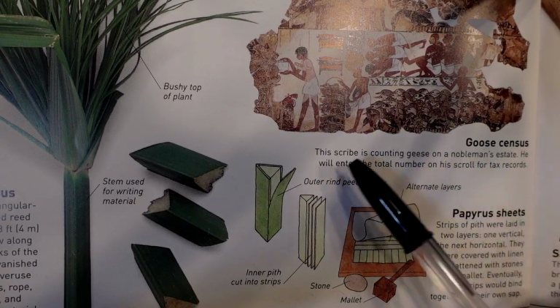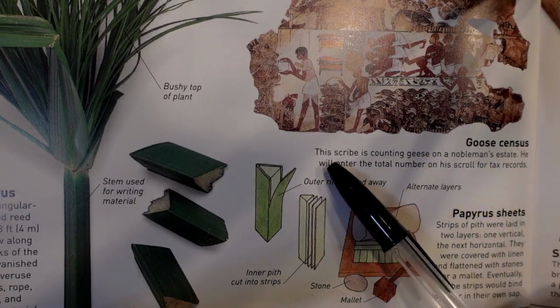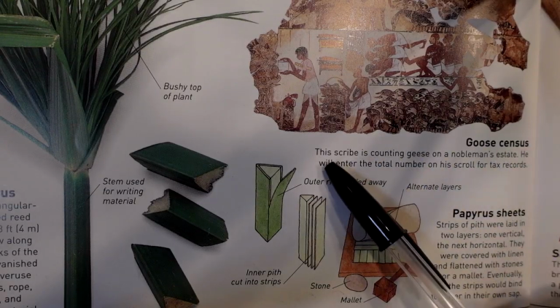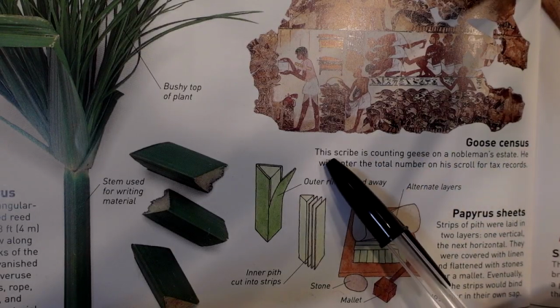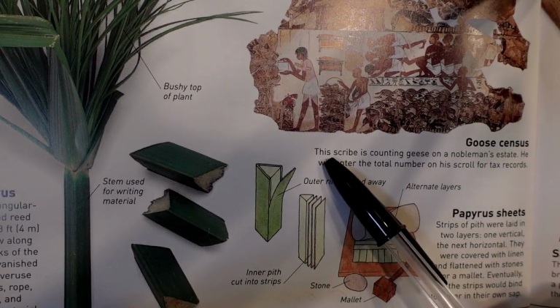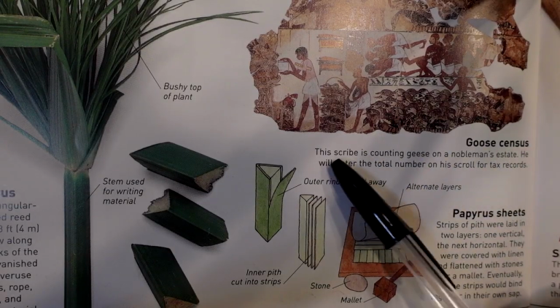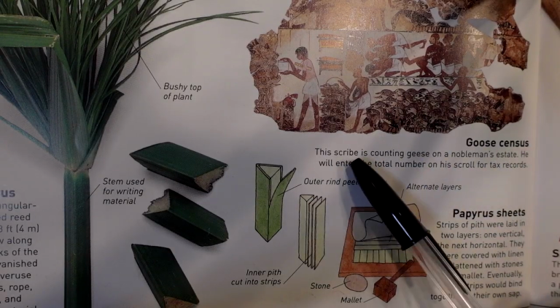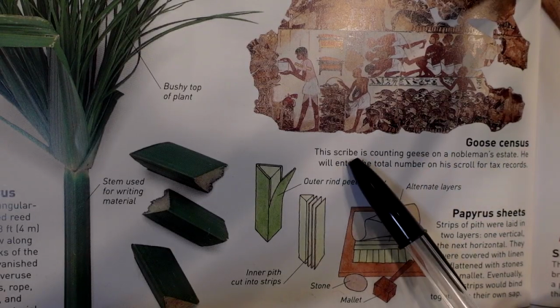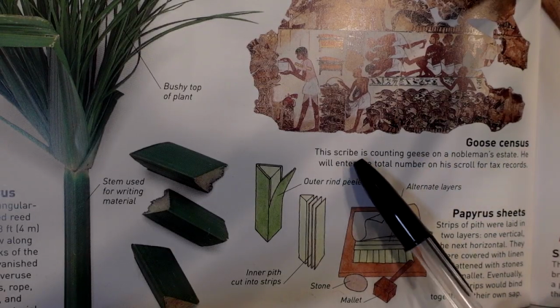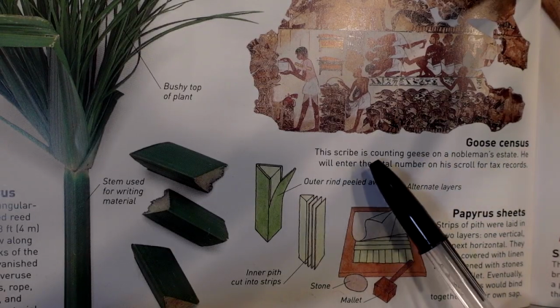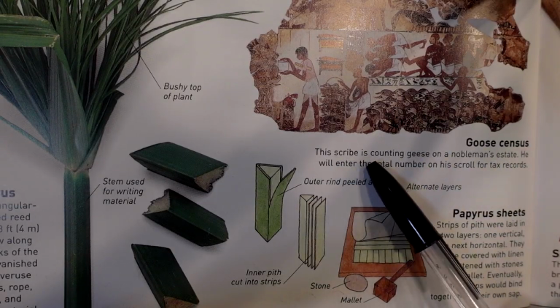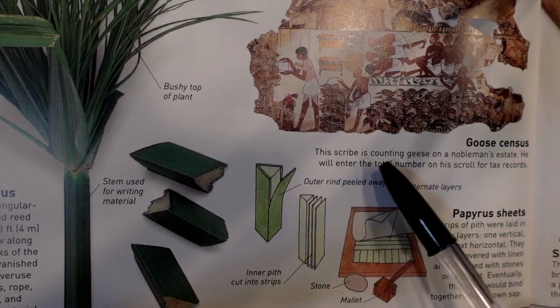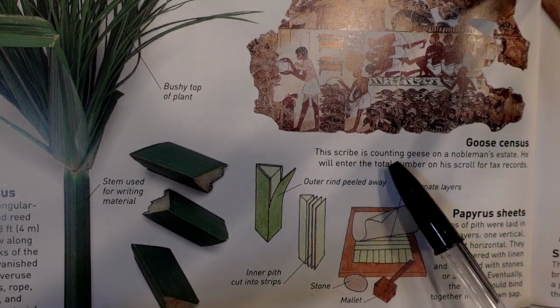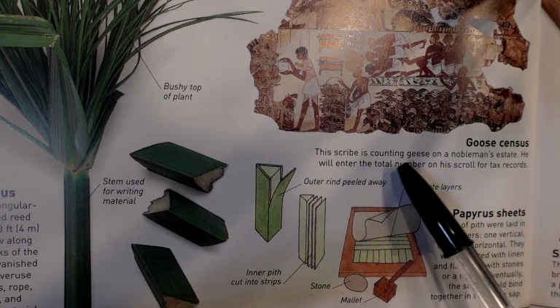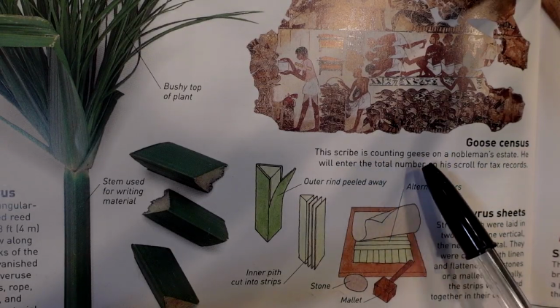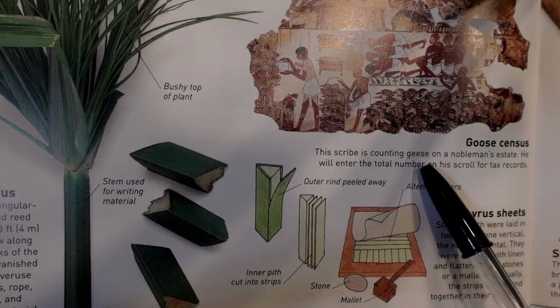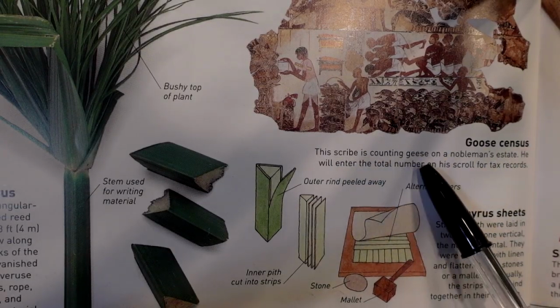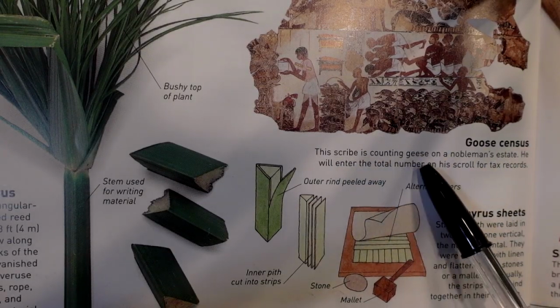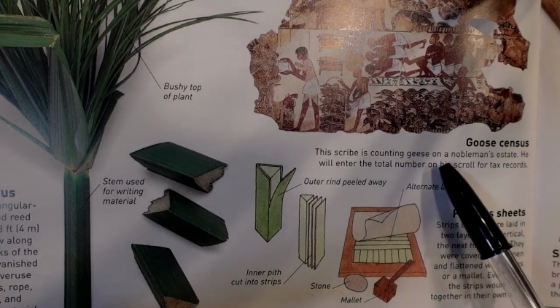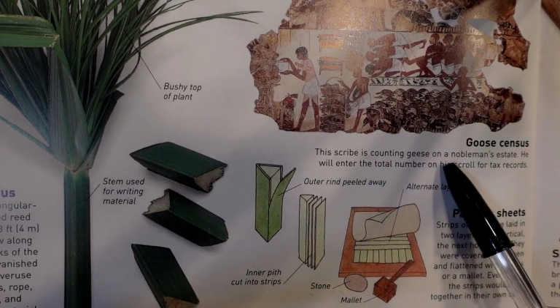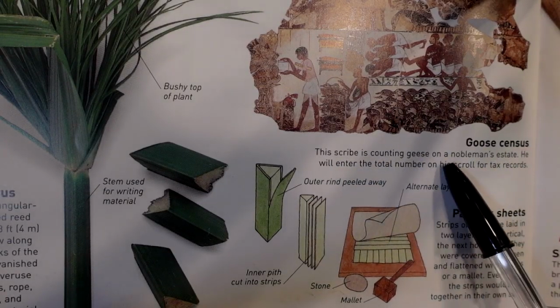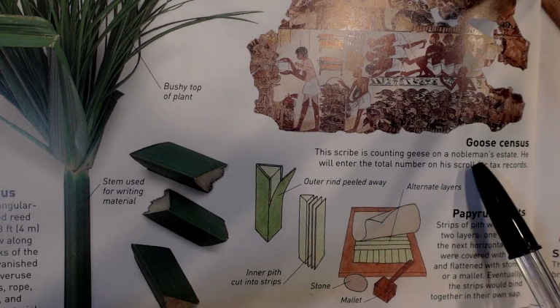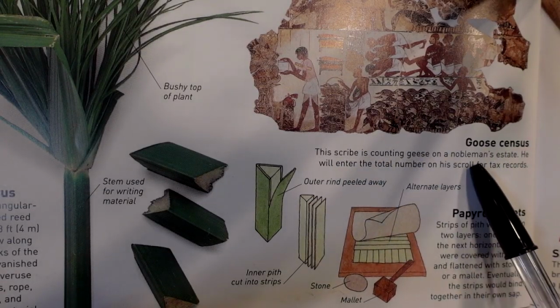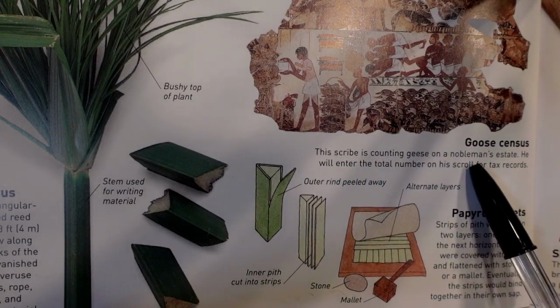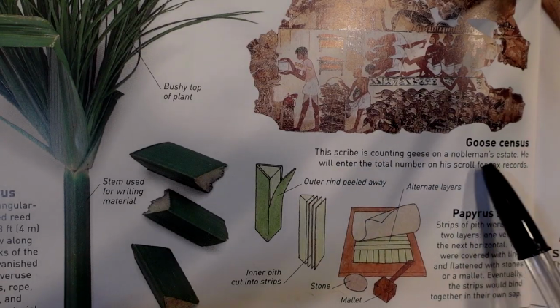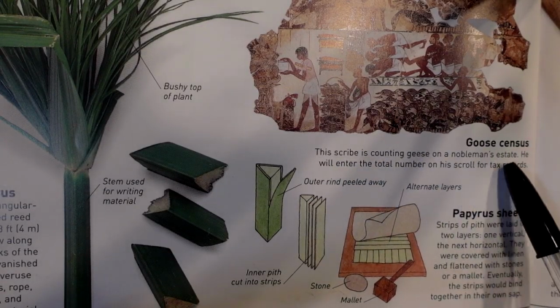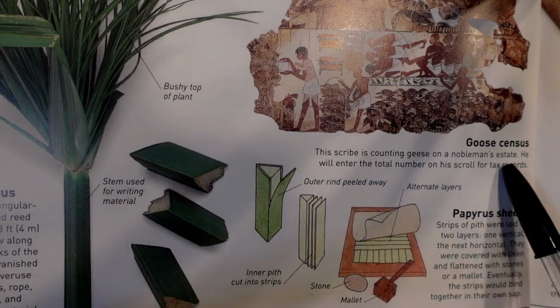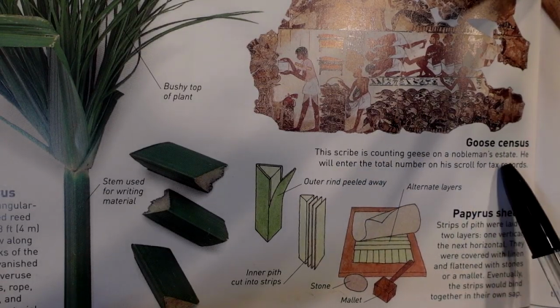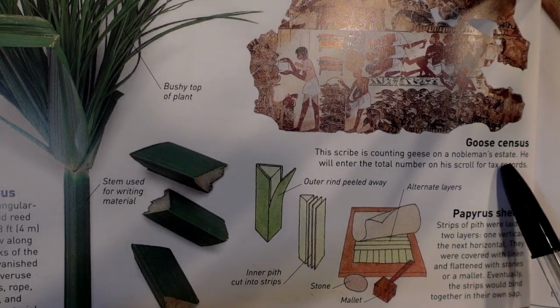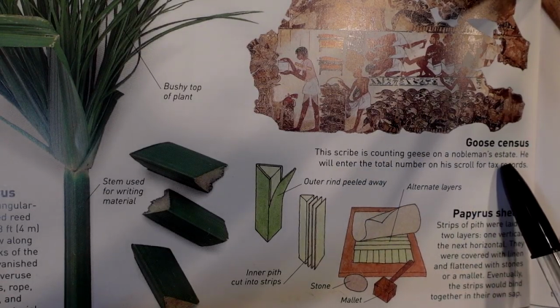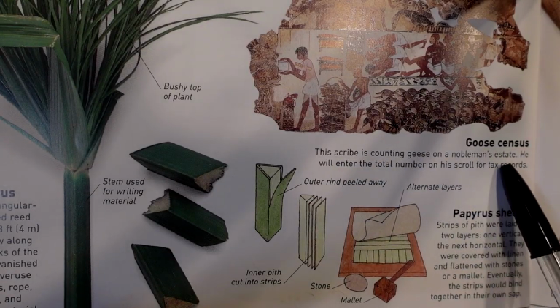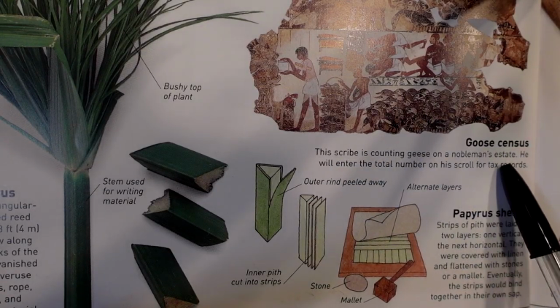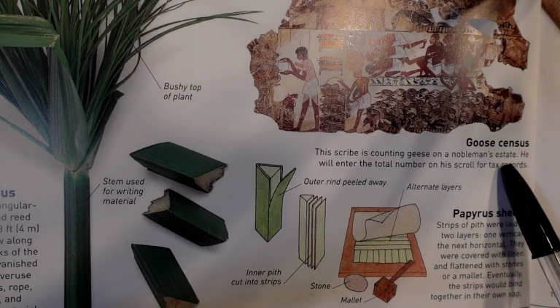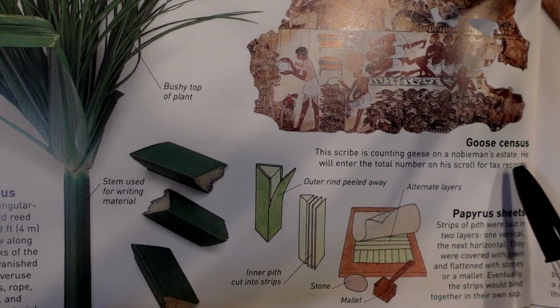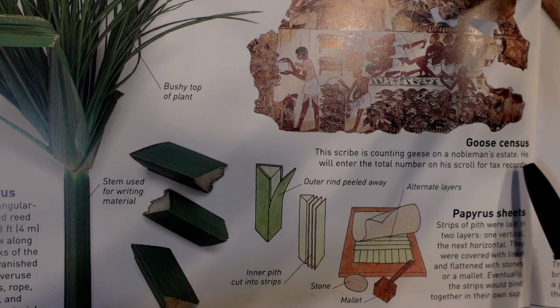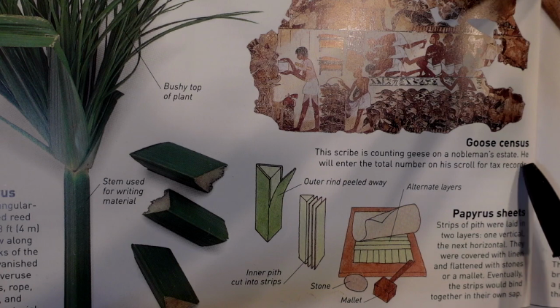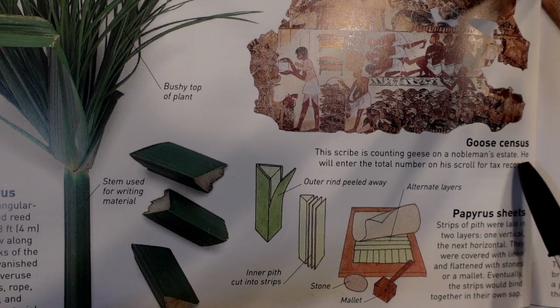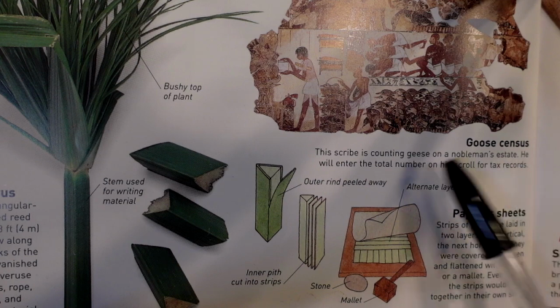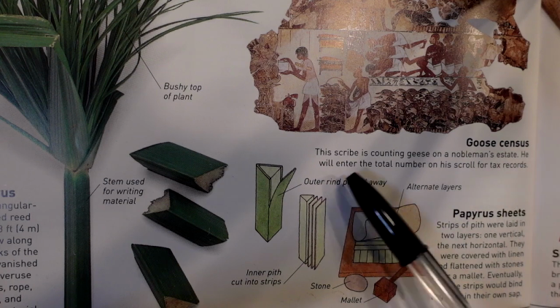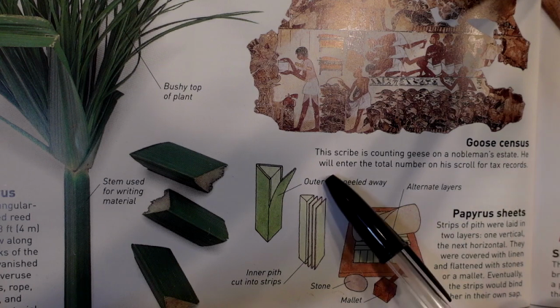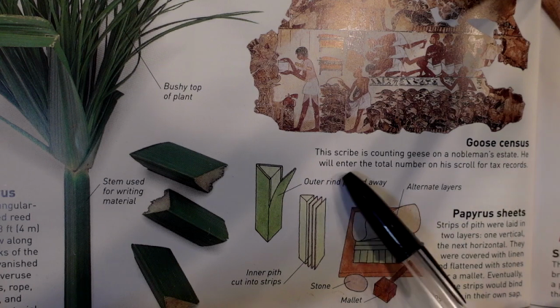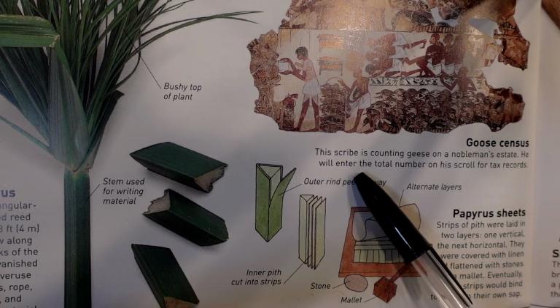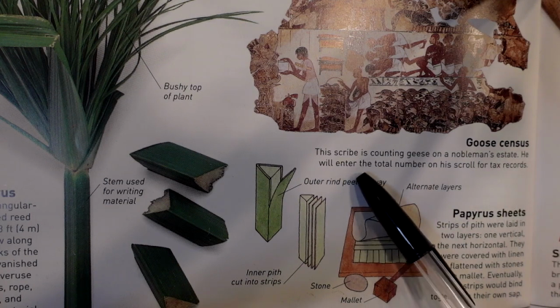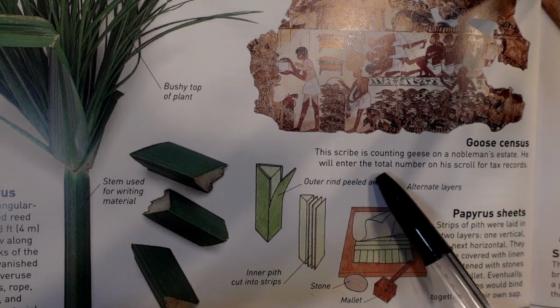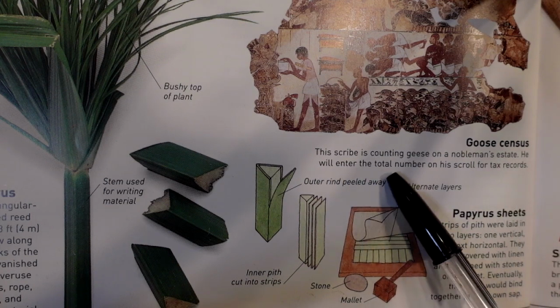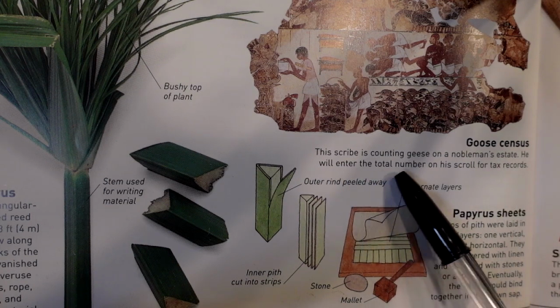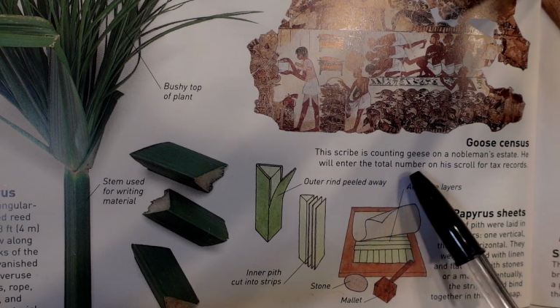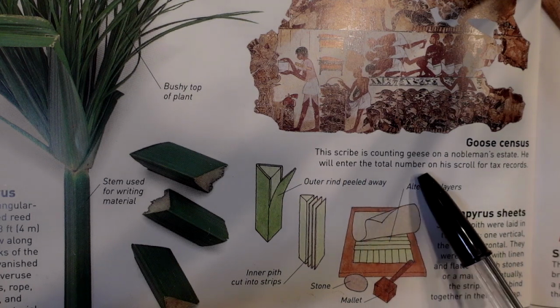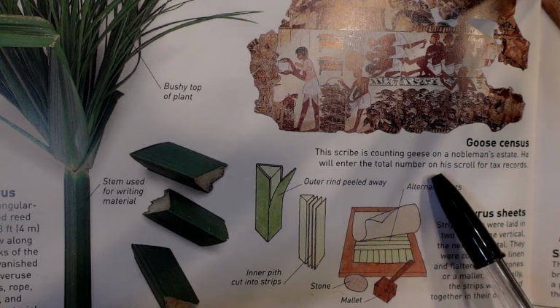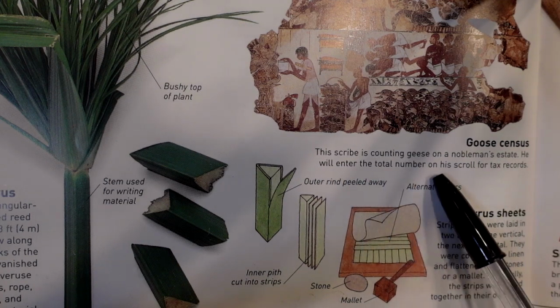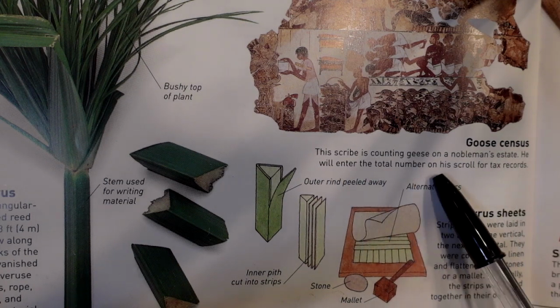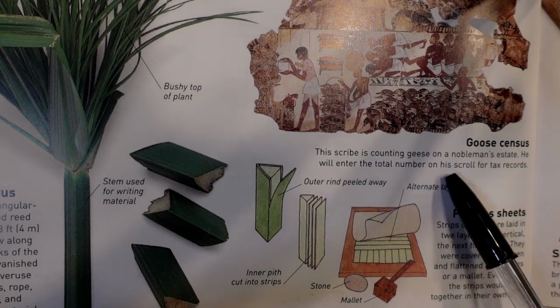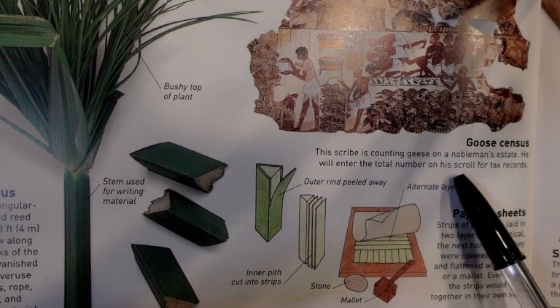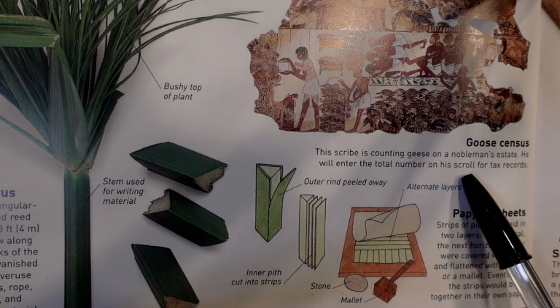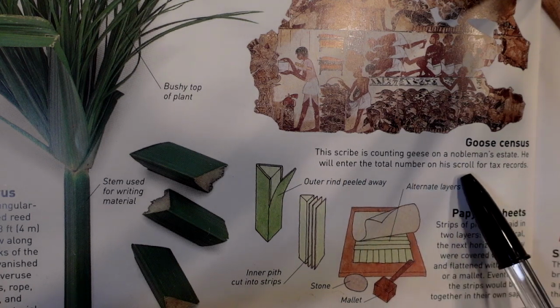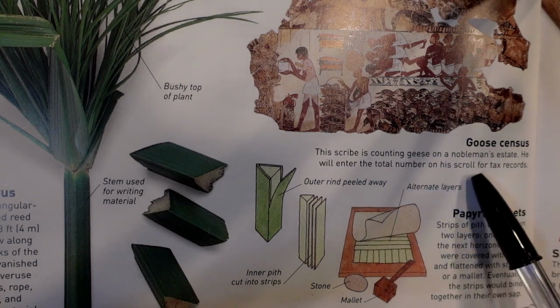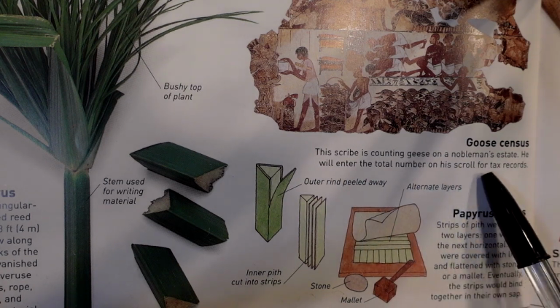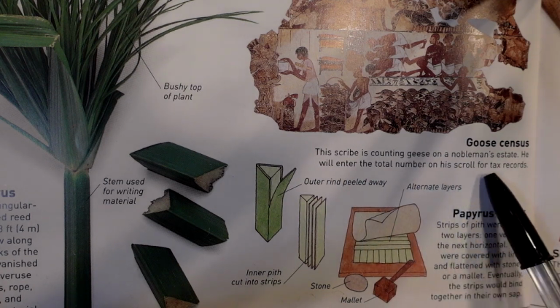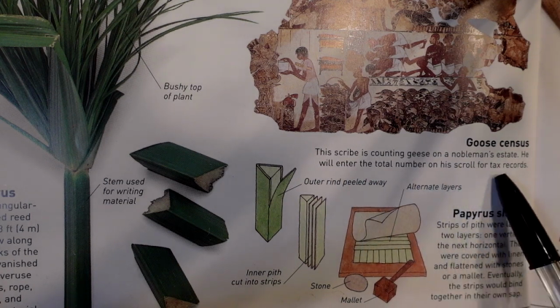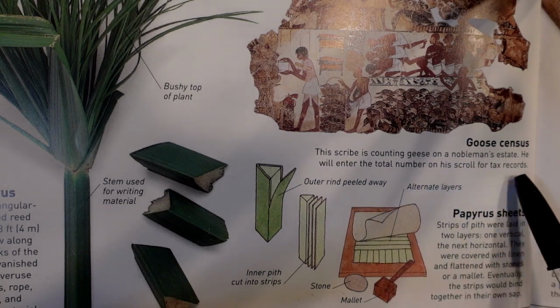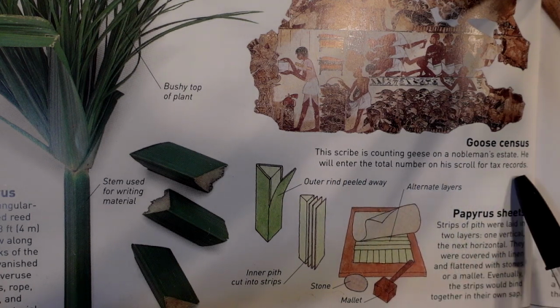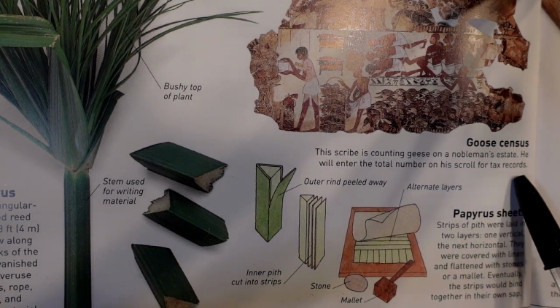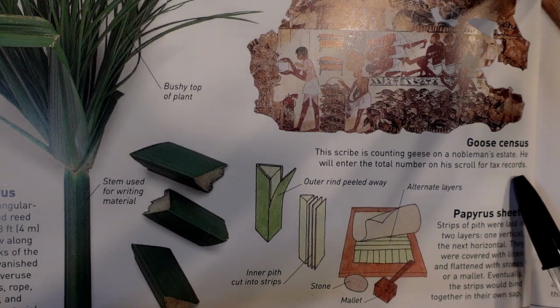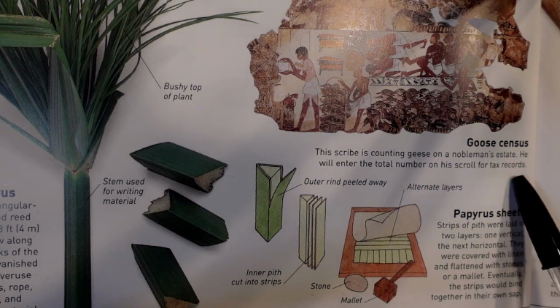This scribe is counting geese on a nobleman's estate. He will enter the total number on his scroll for tax records.